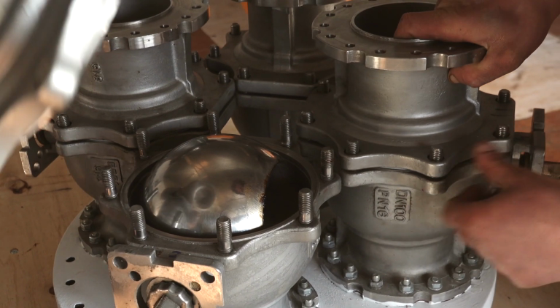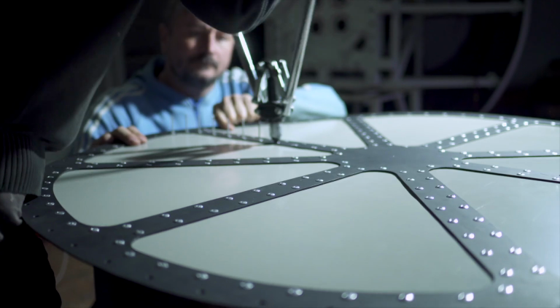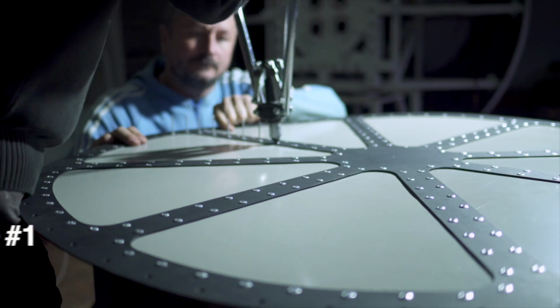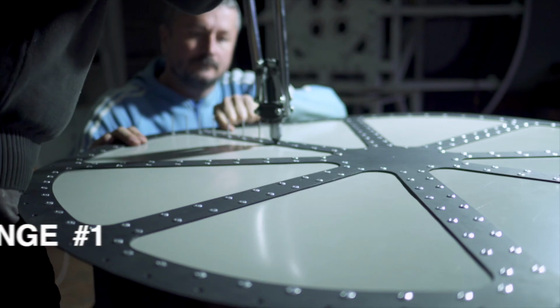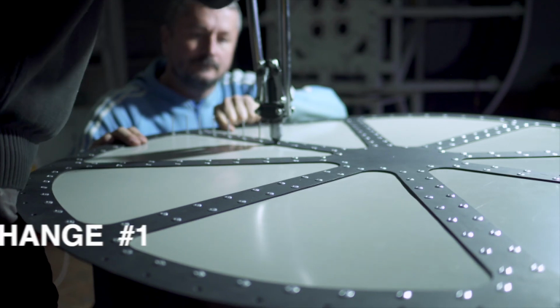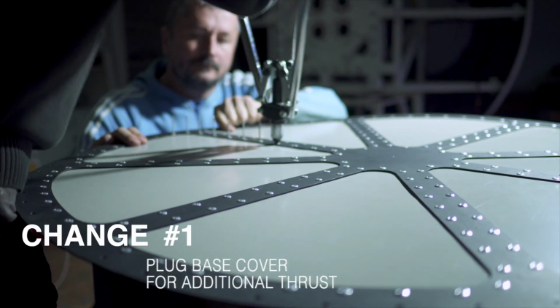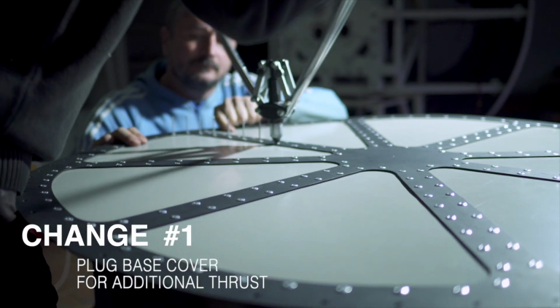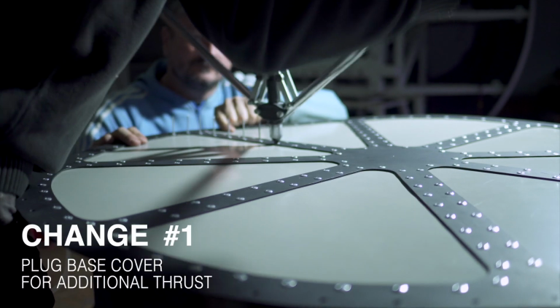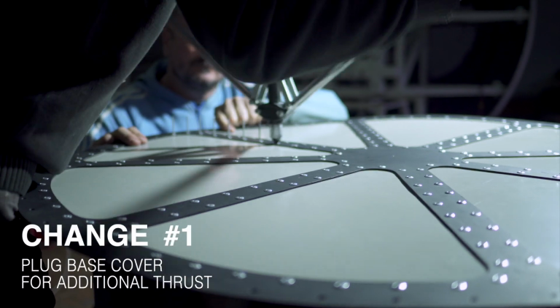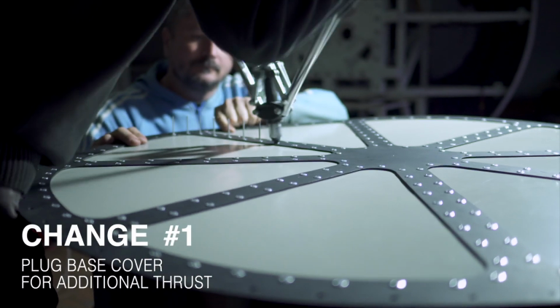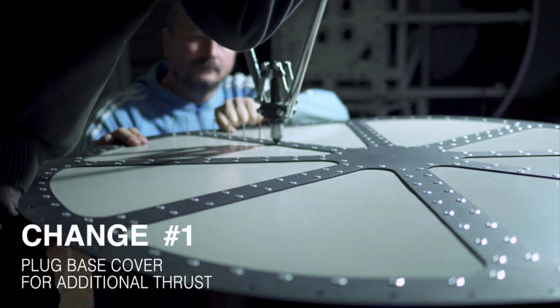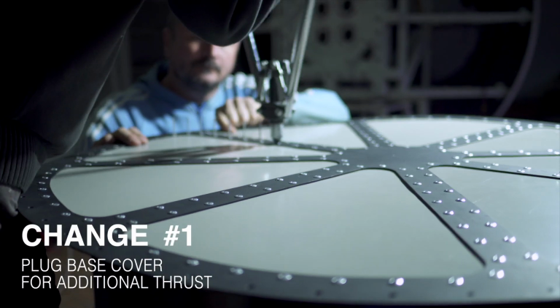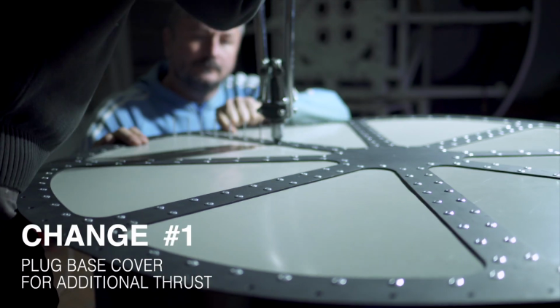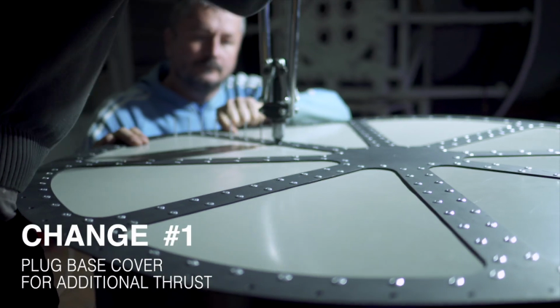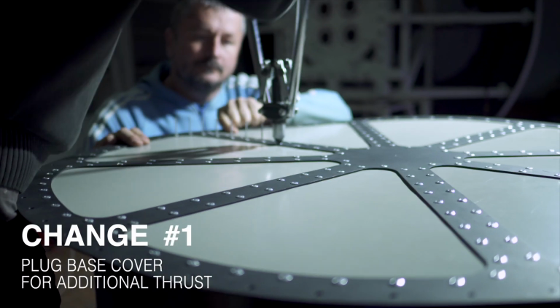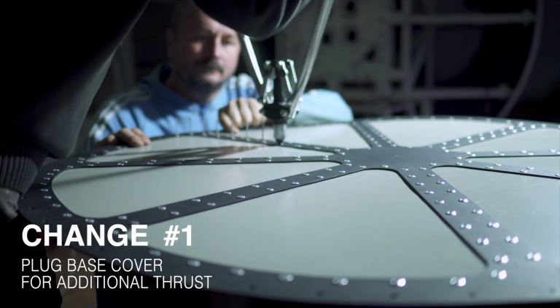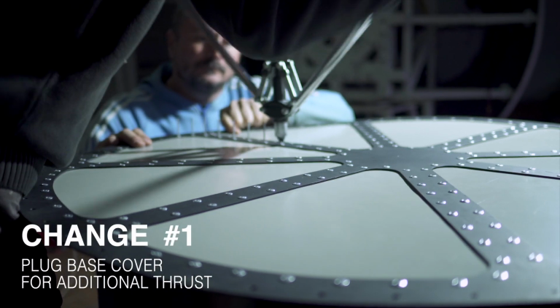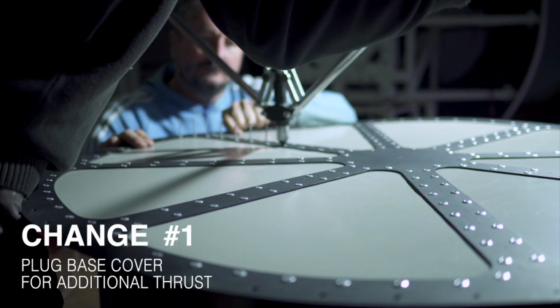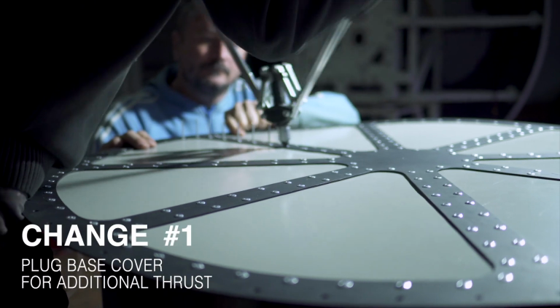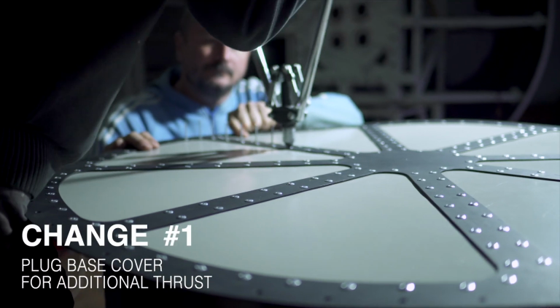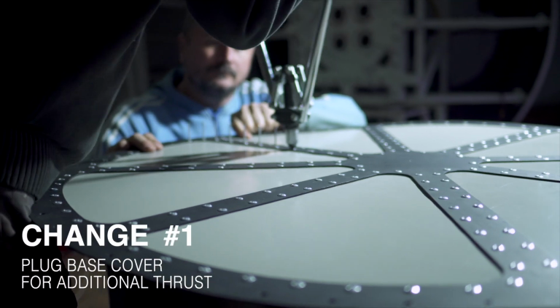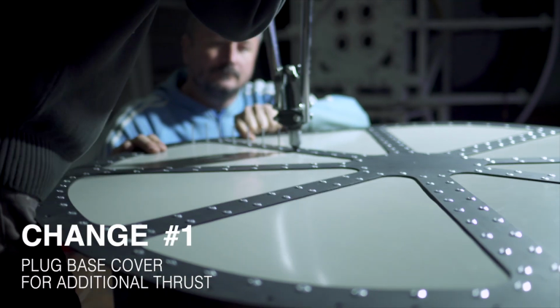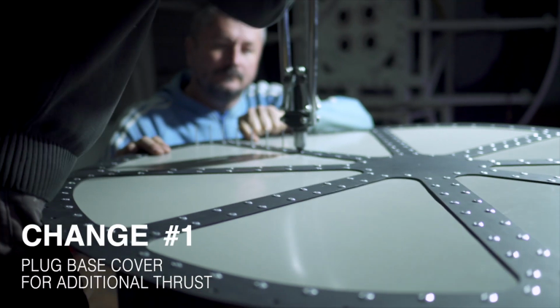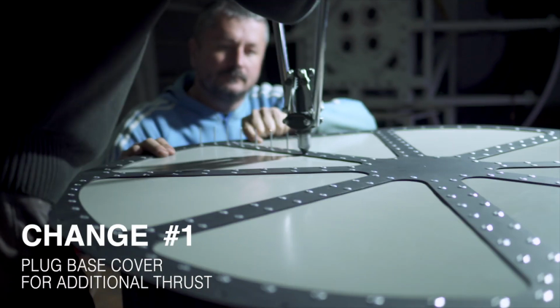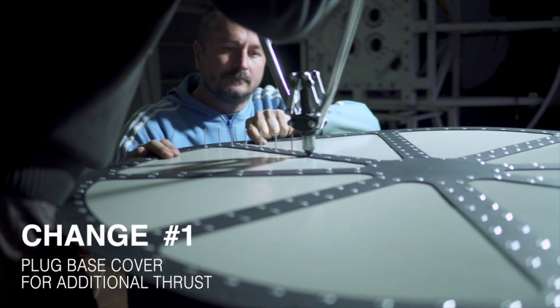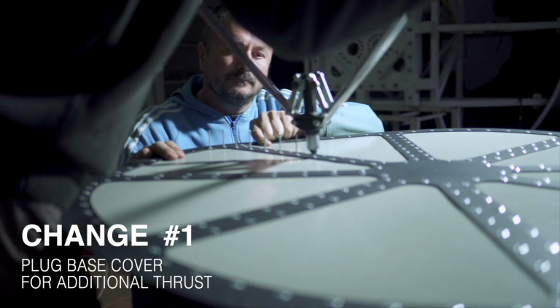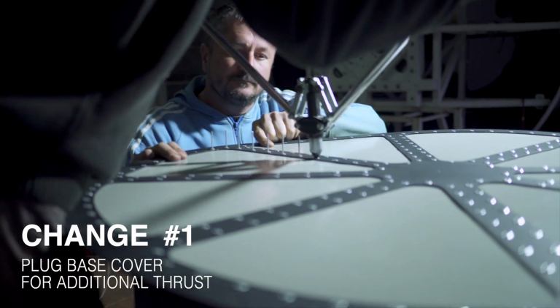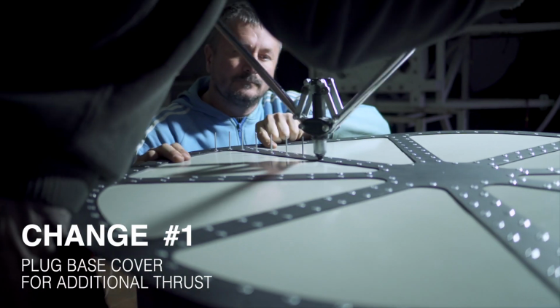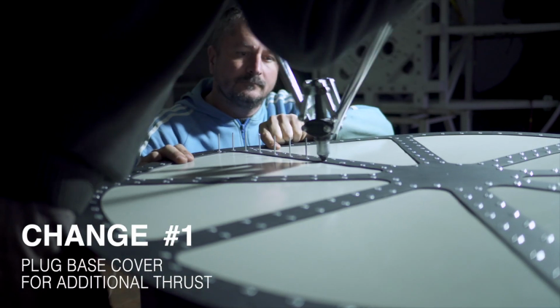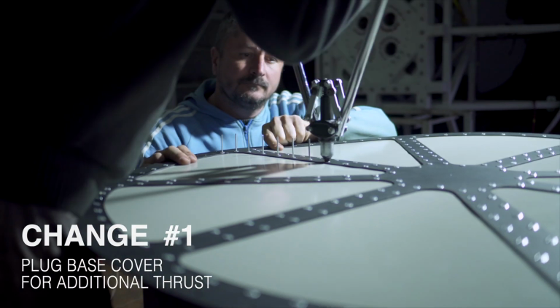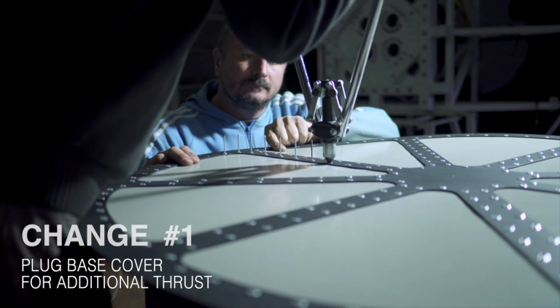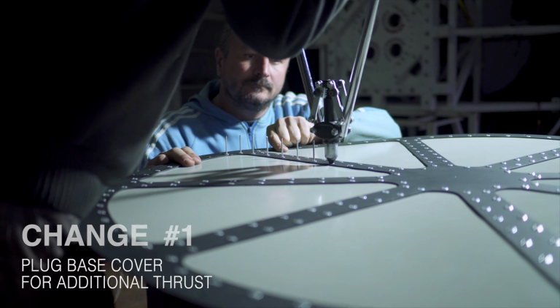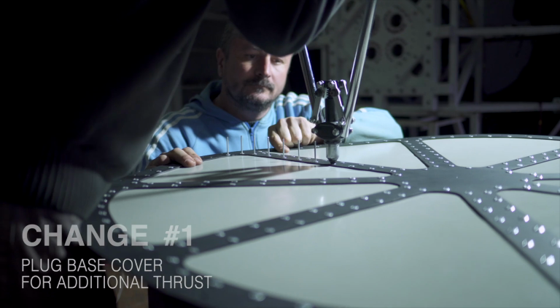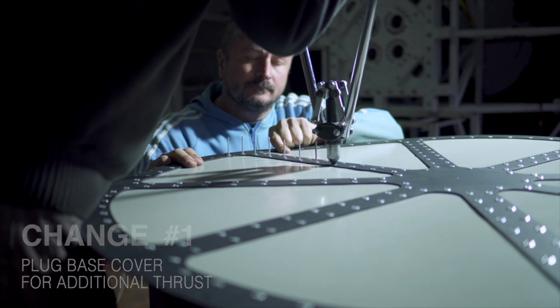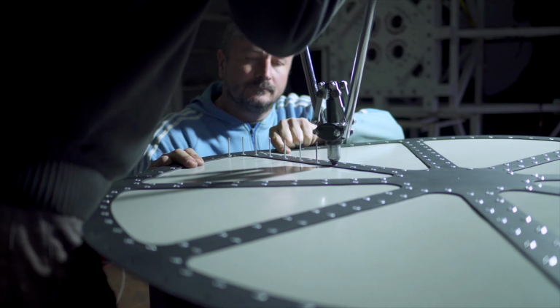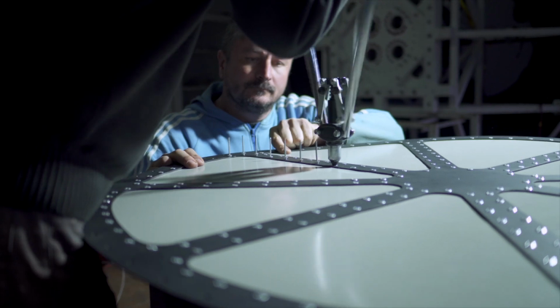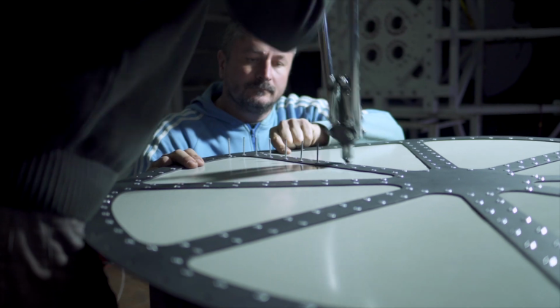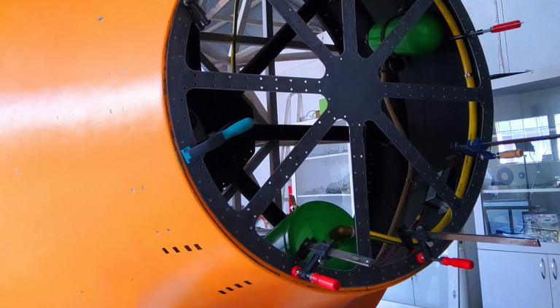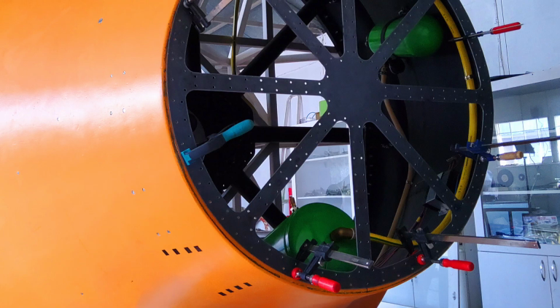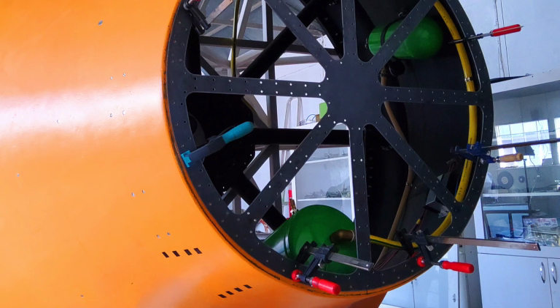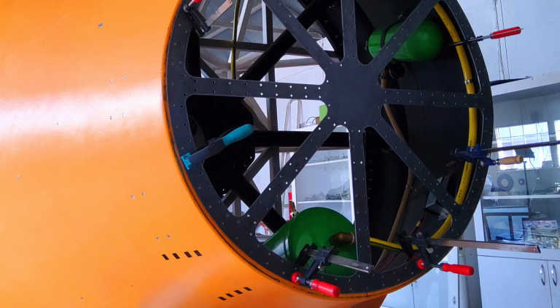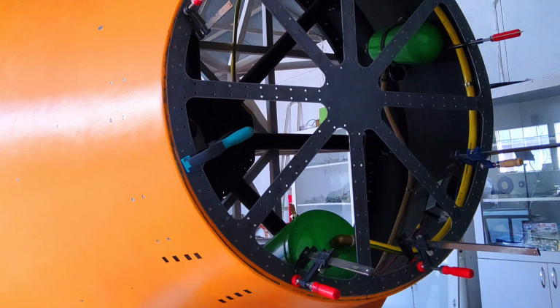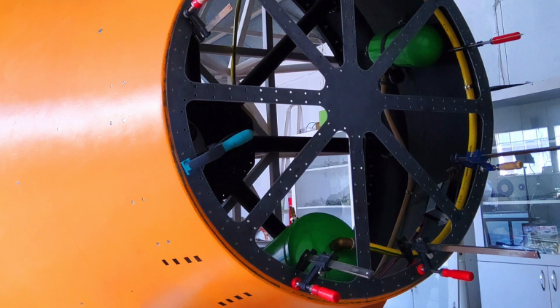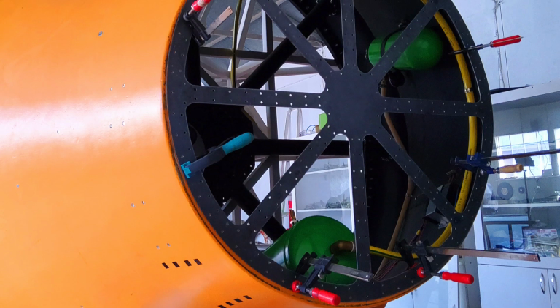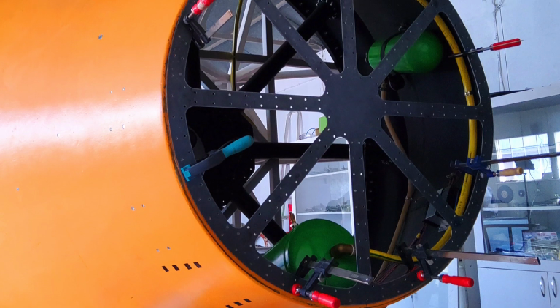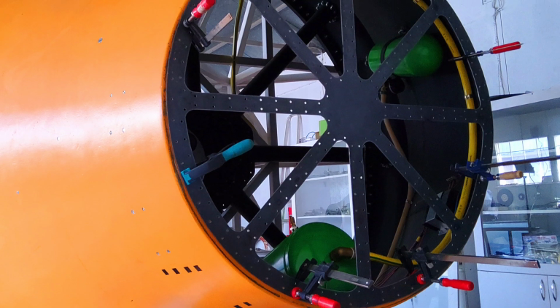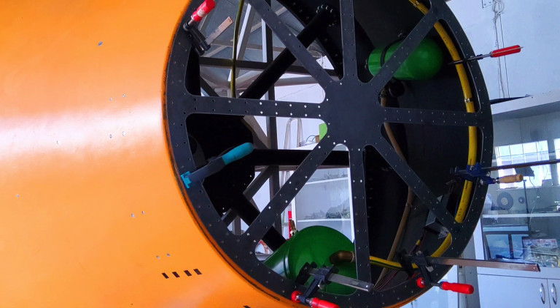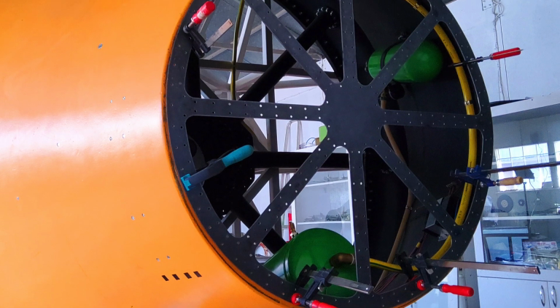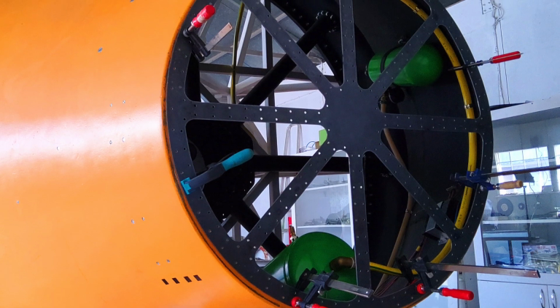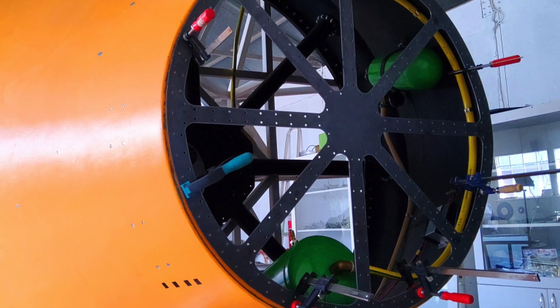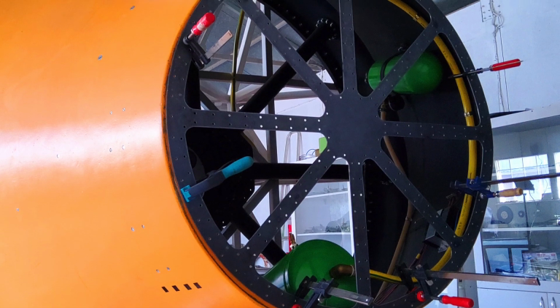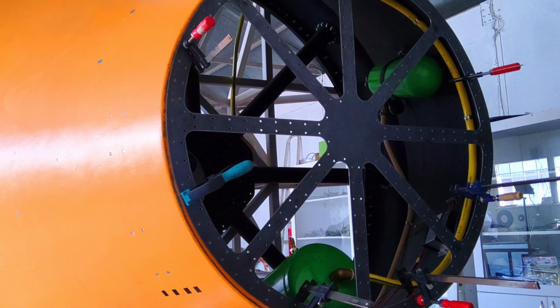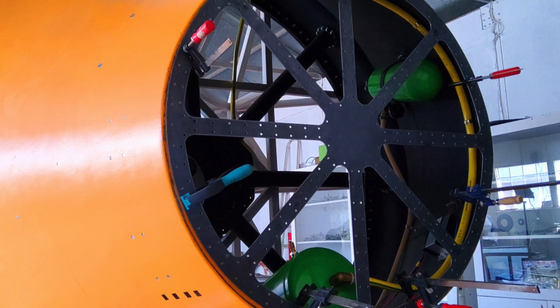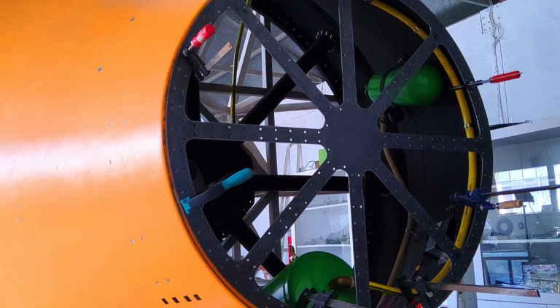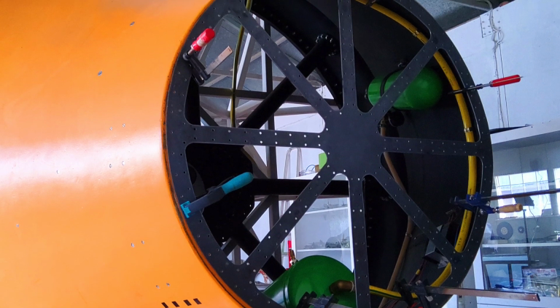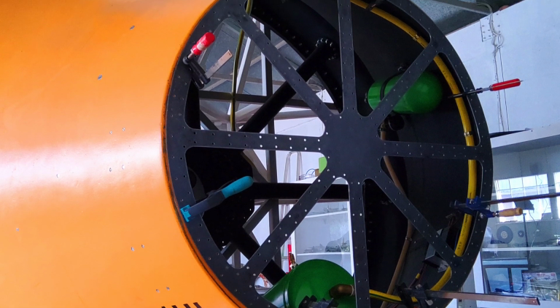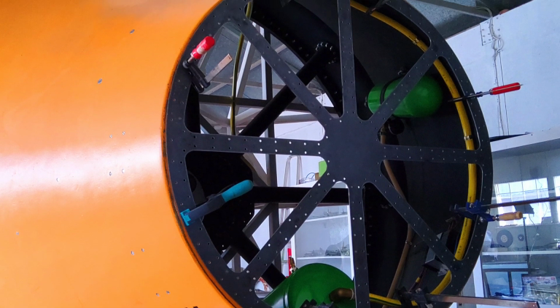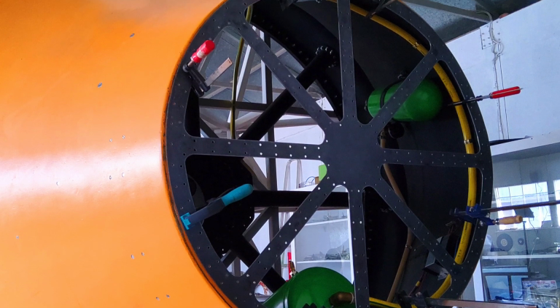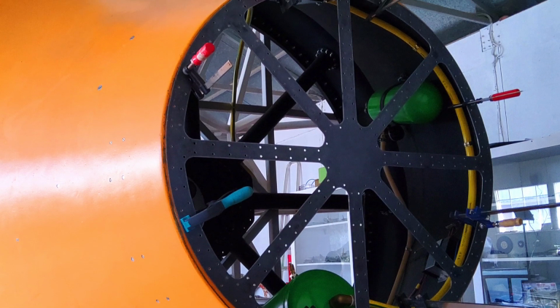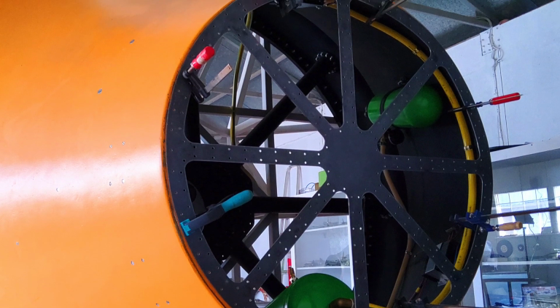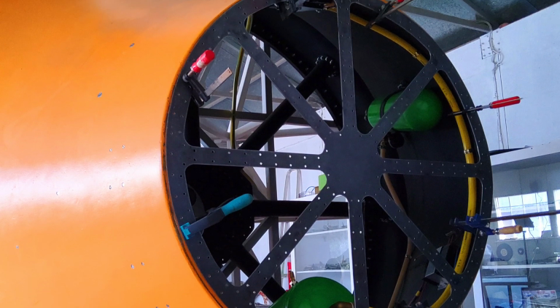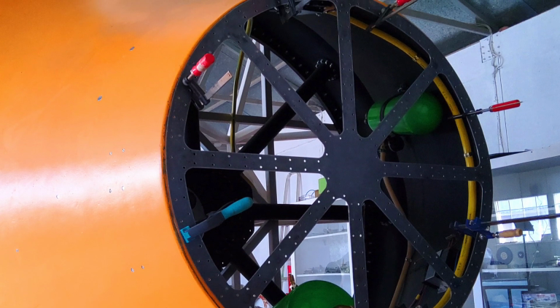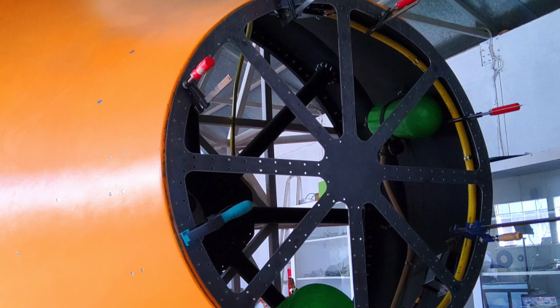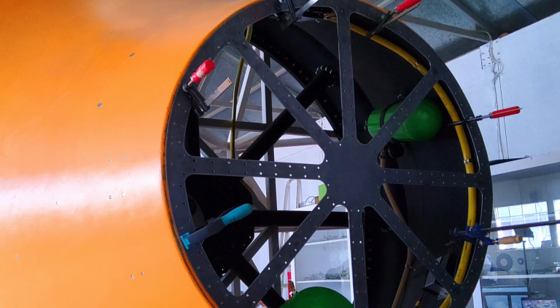The first major change: integration of a plug cover to further enhance the aerospike engine's thrust by creating a base pressure.